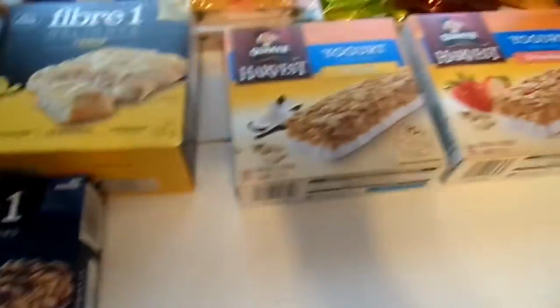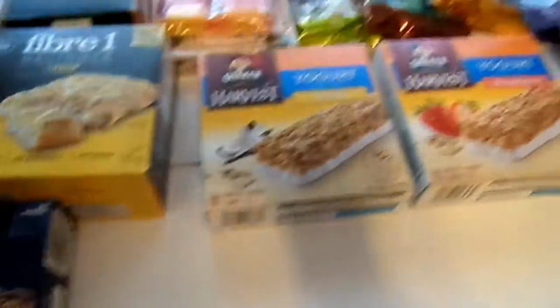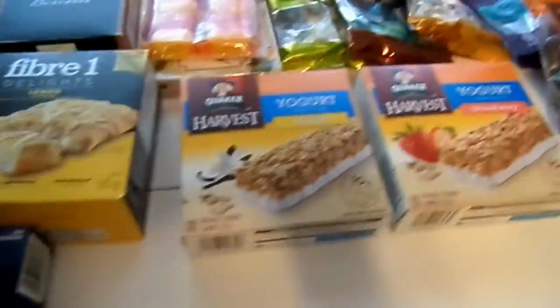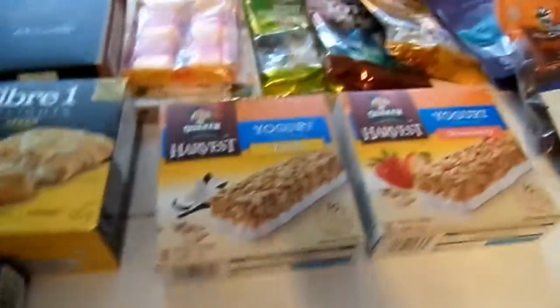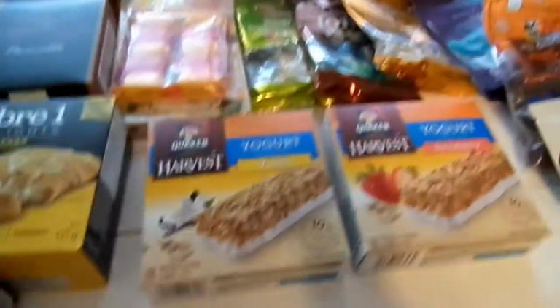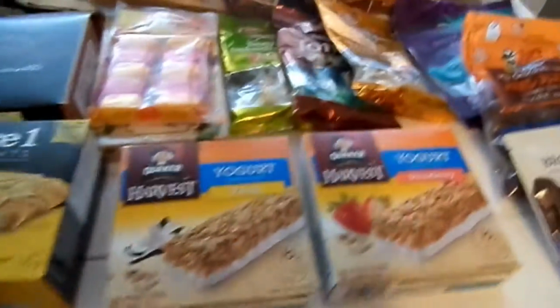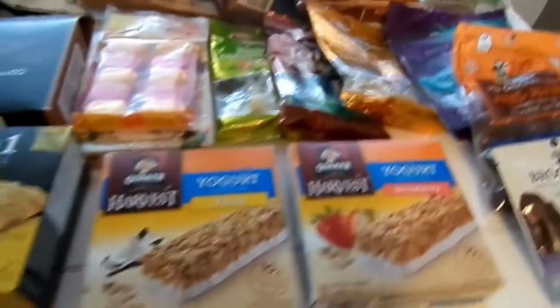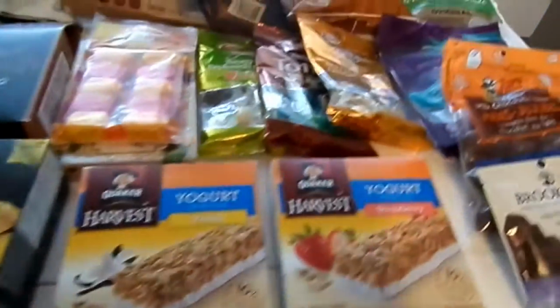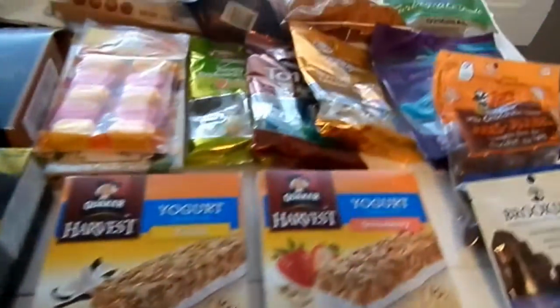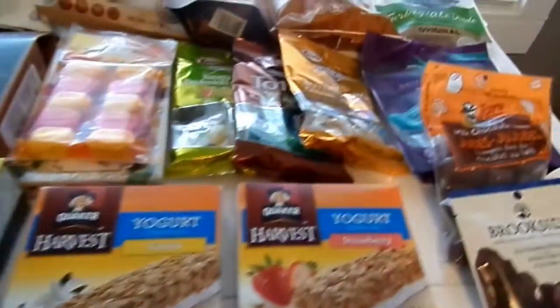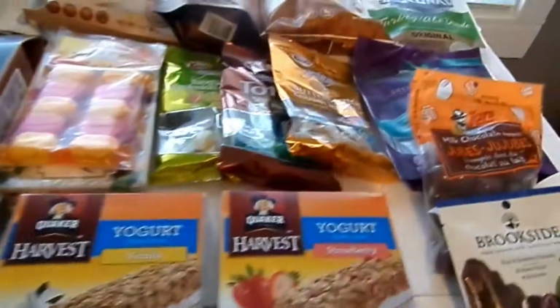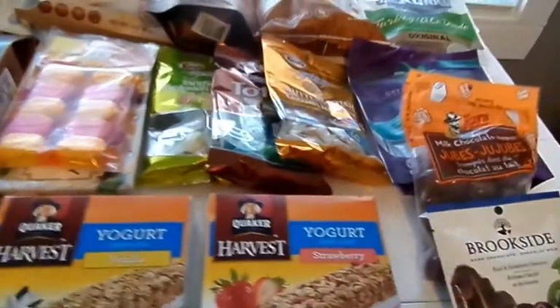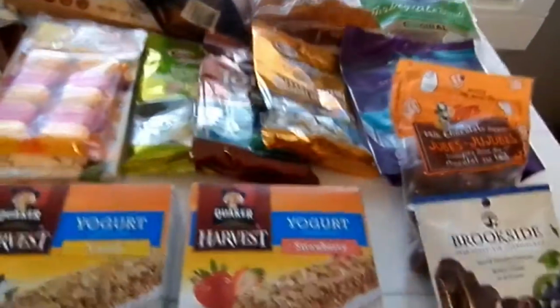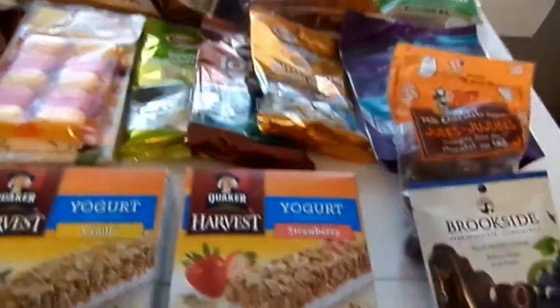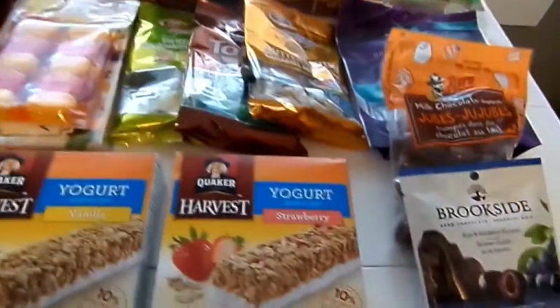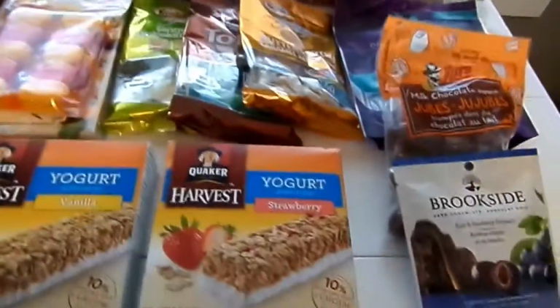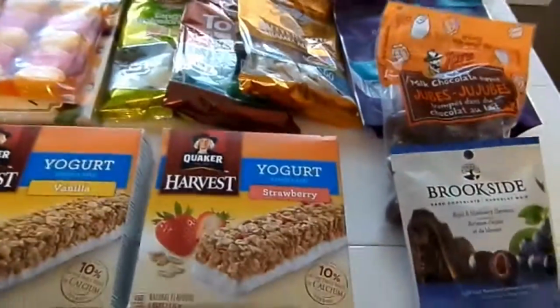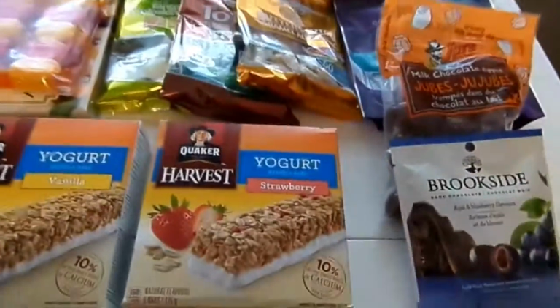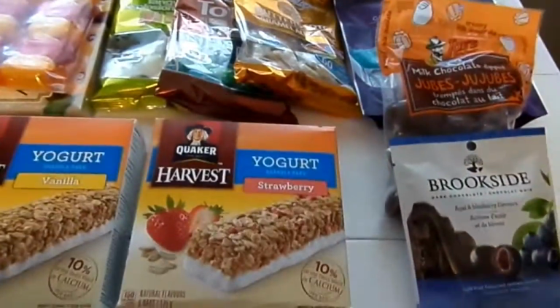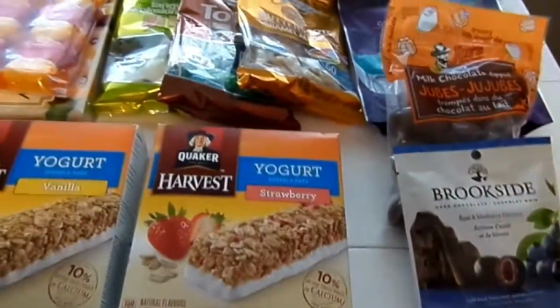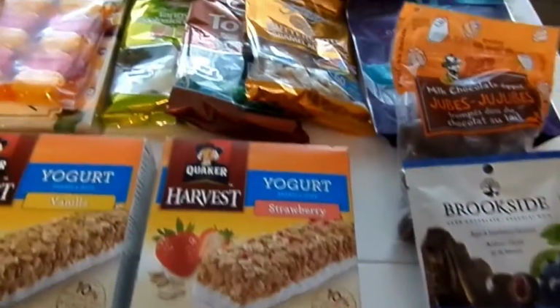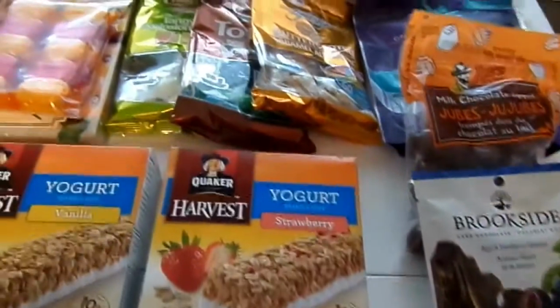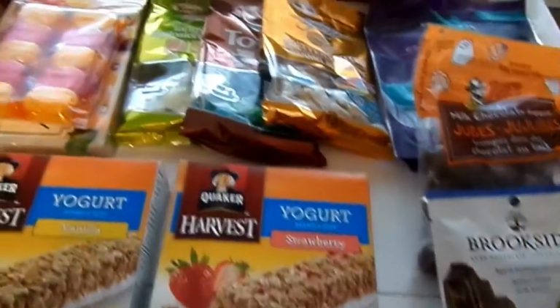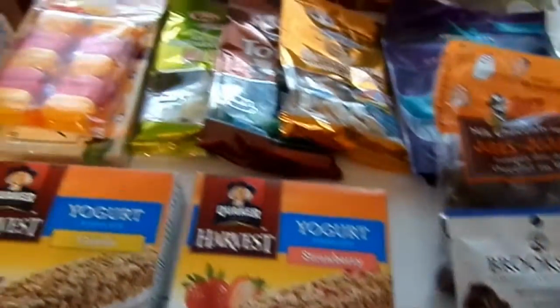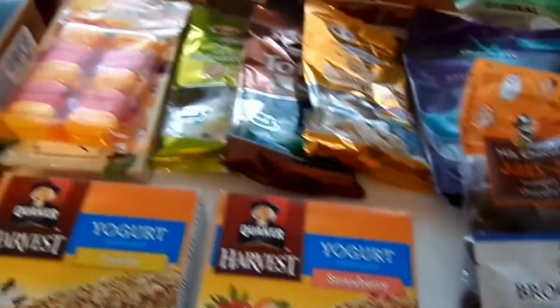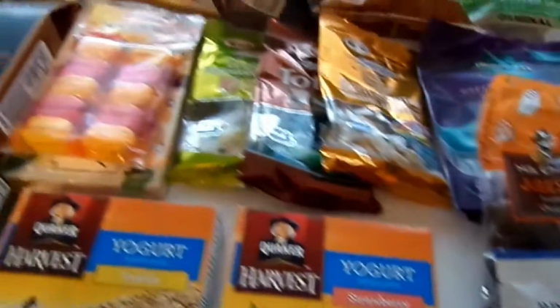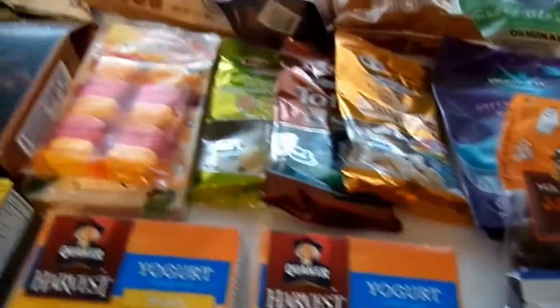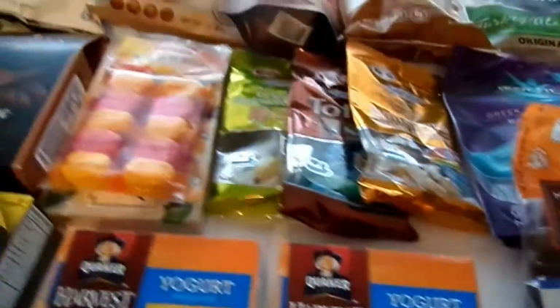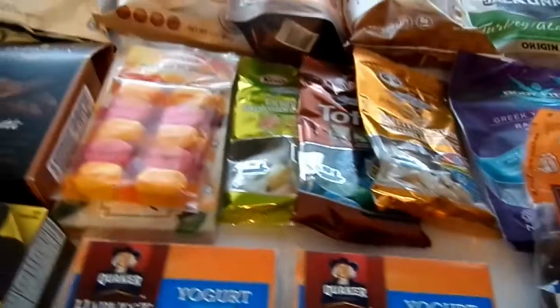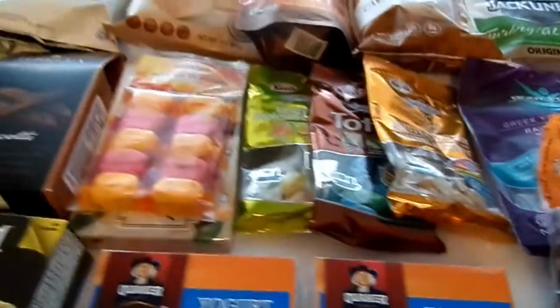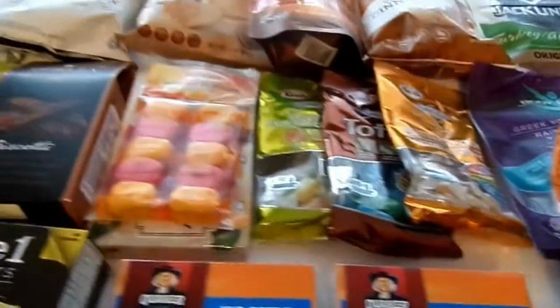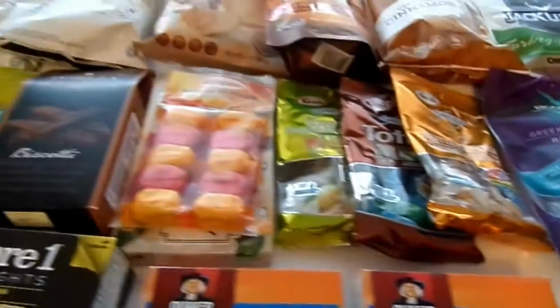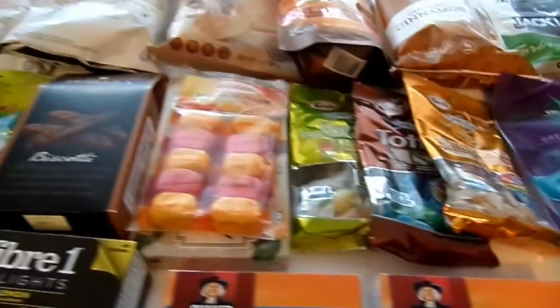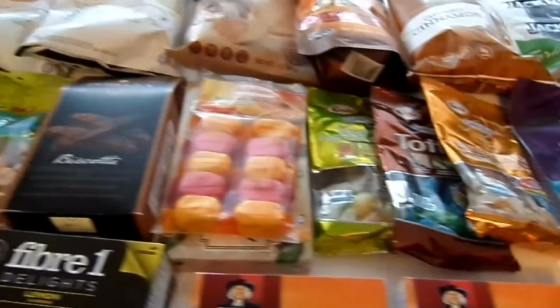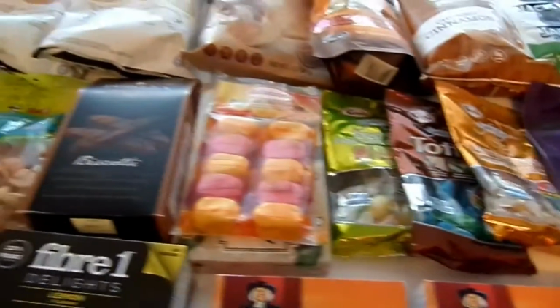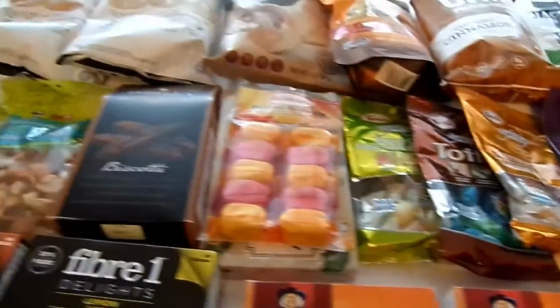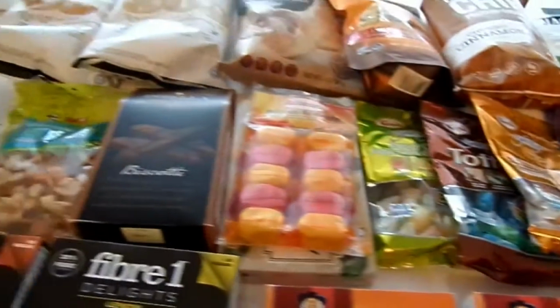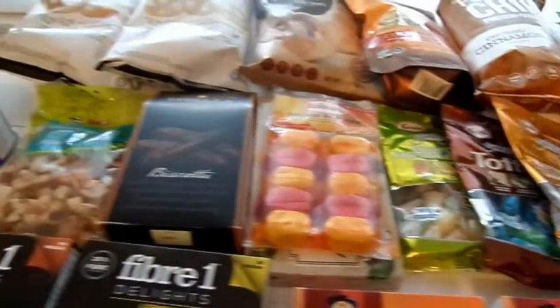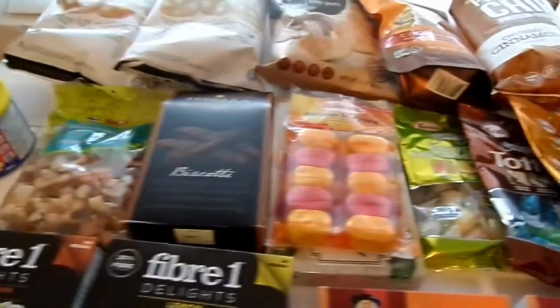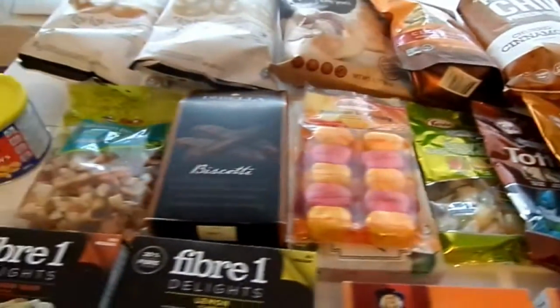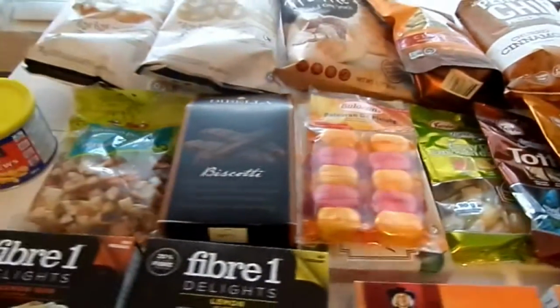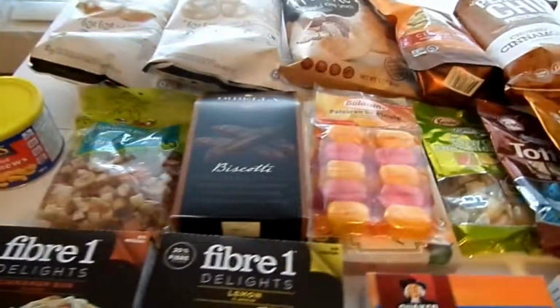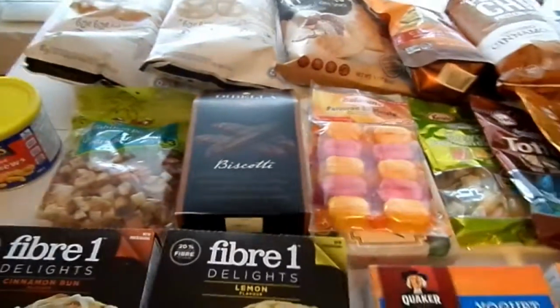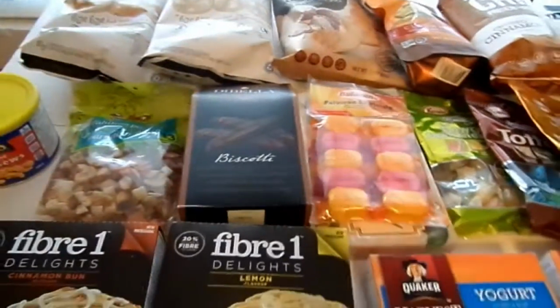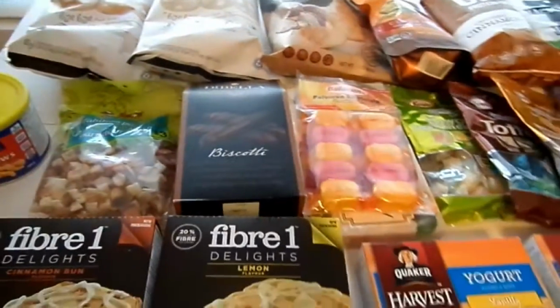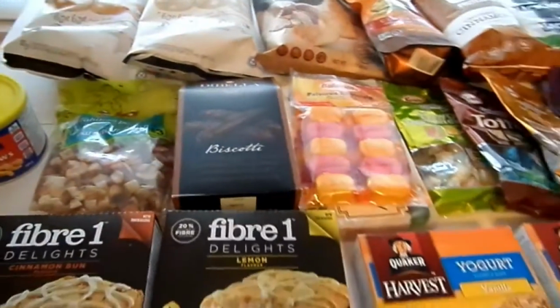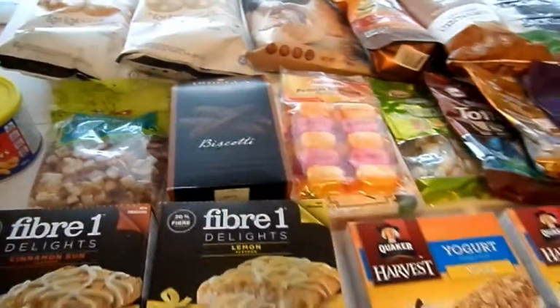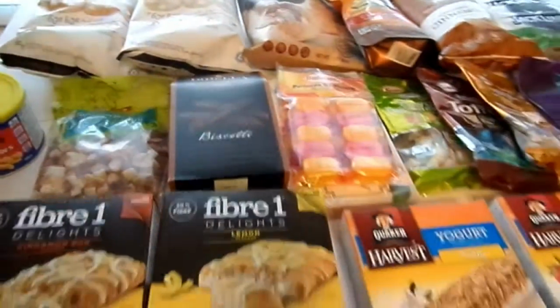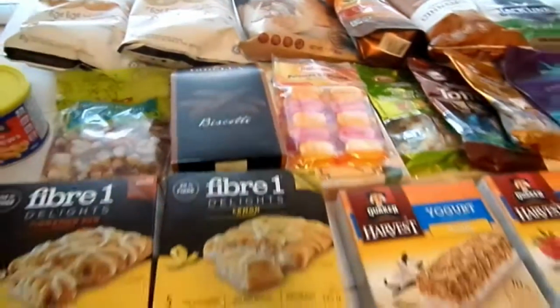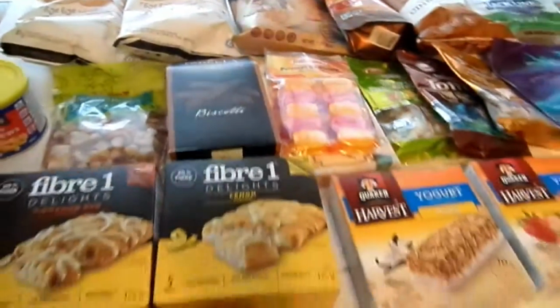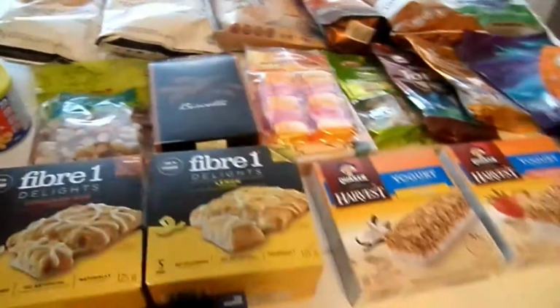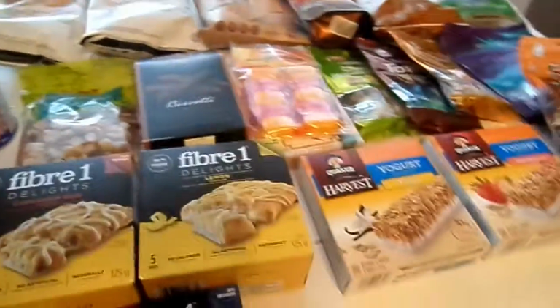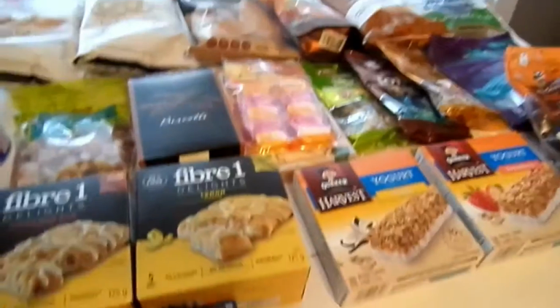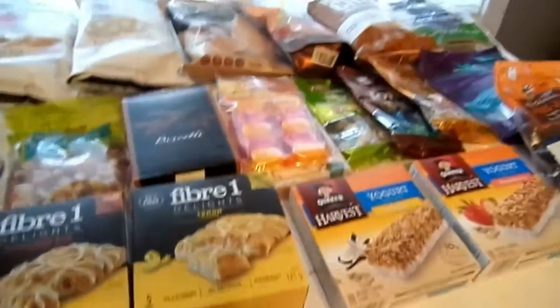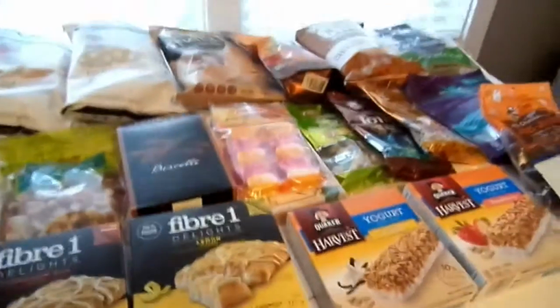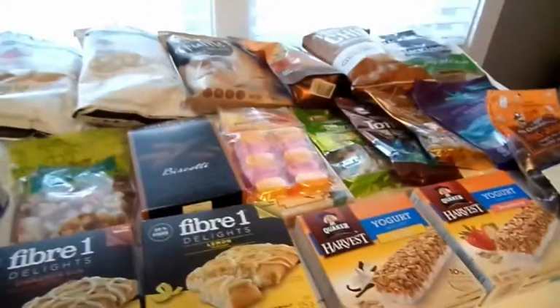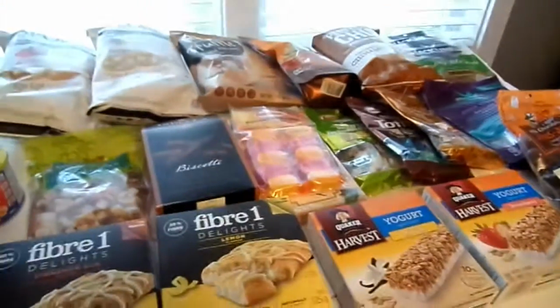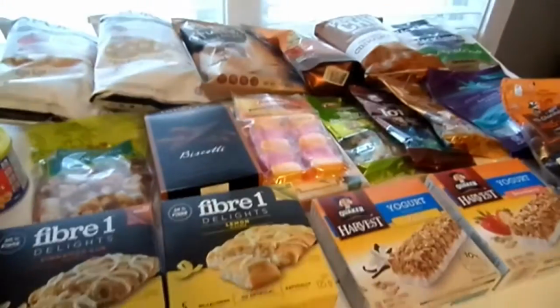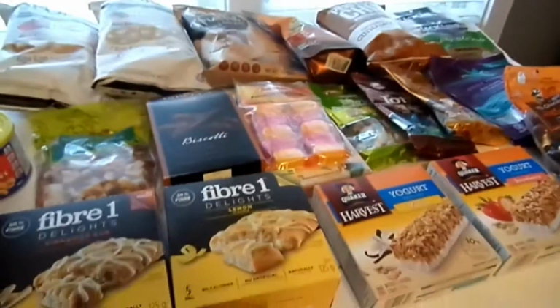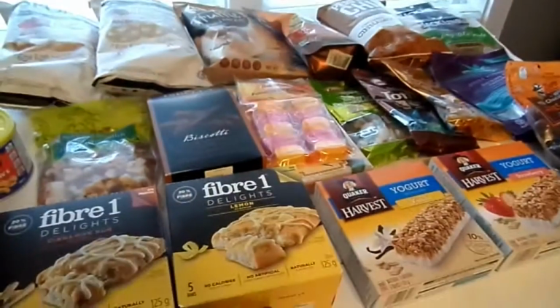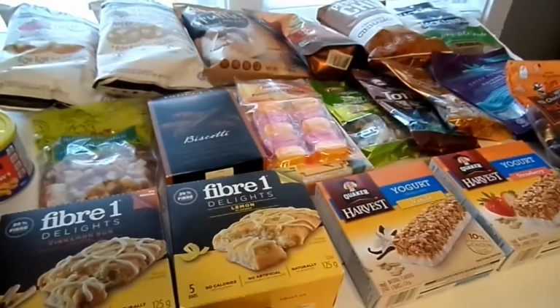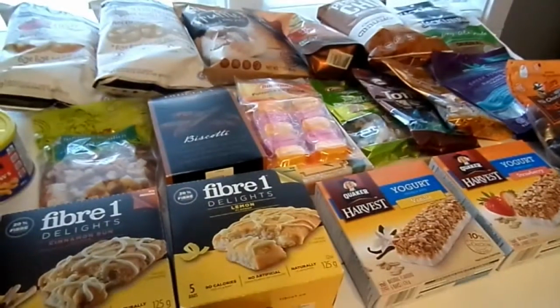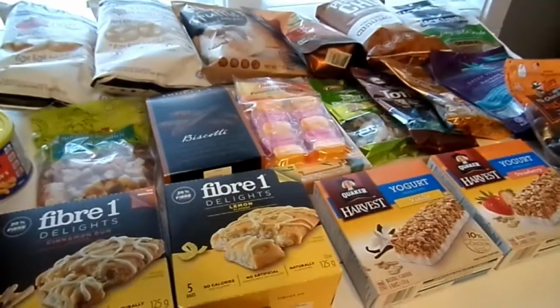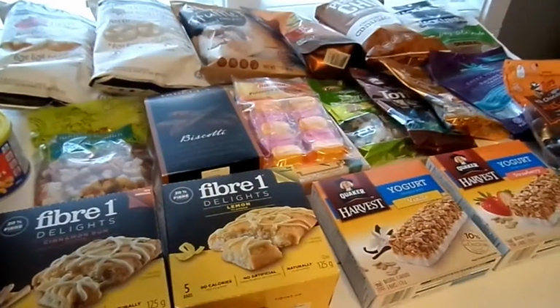And that's everything that we have for snacking on along the way. Thank you for watching. Bye bye!